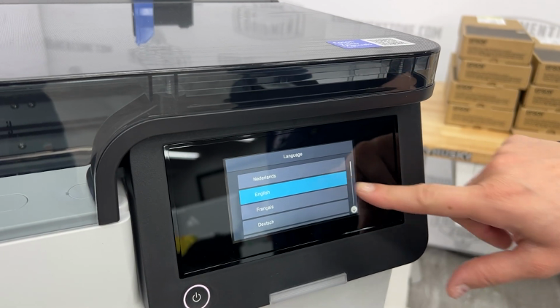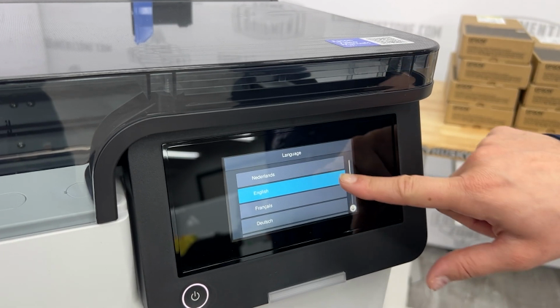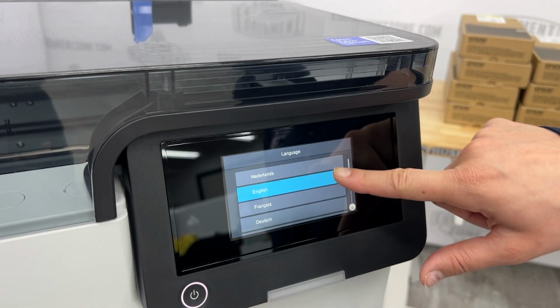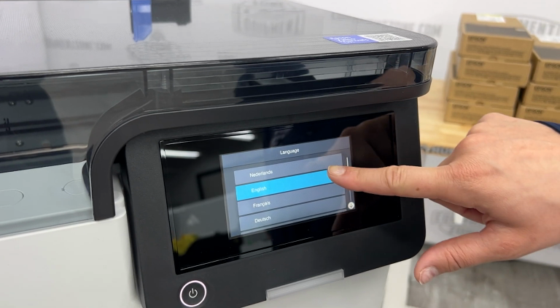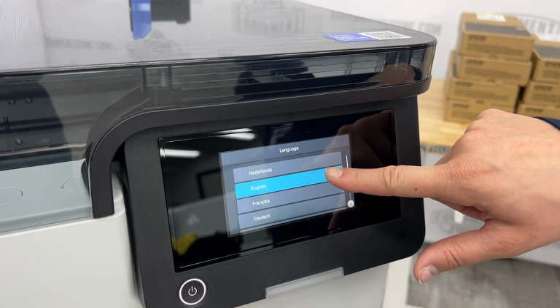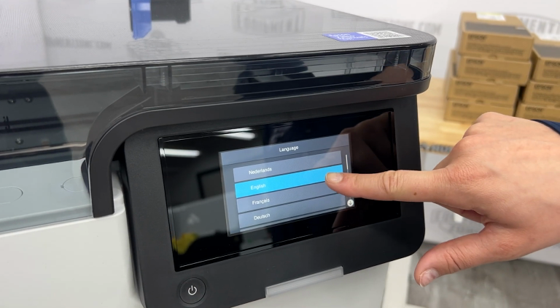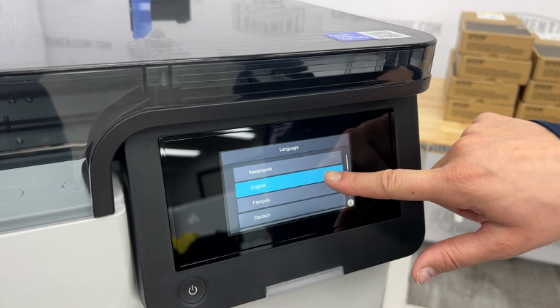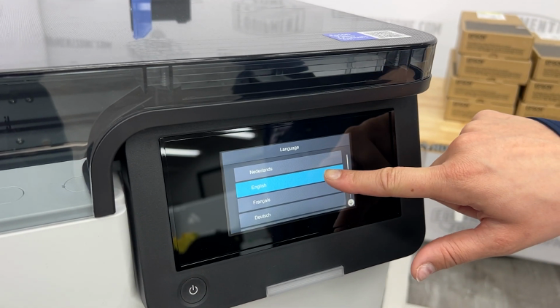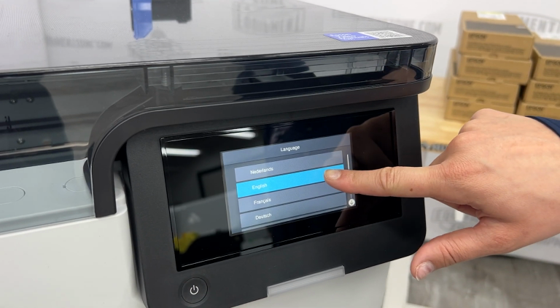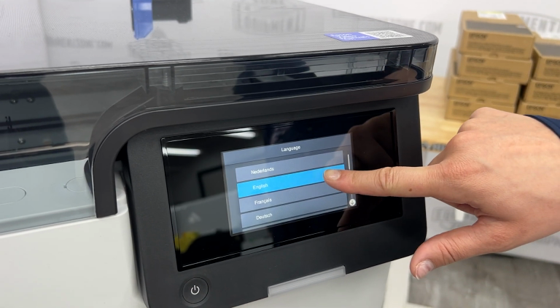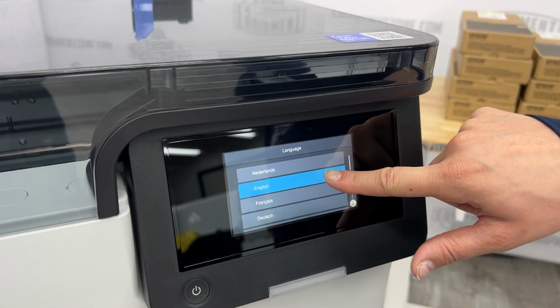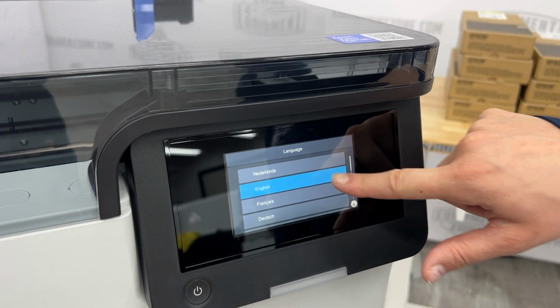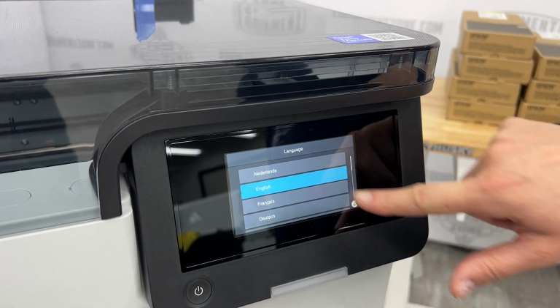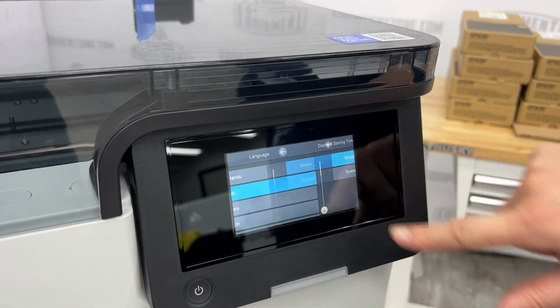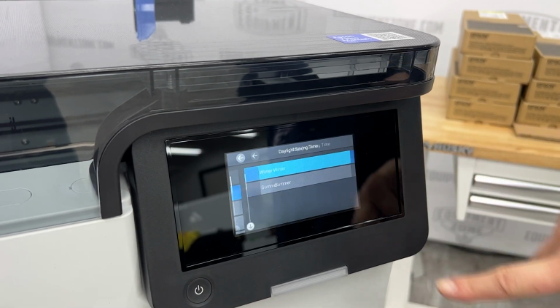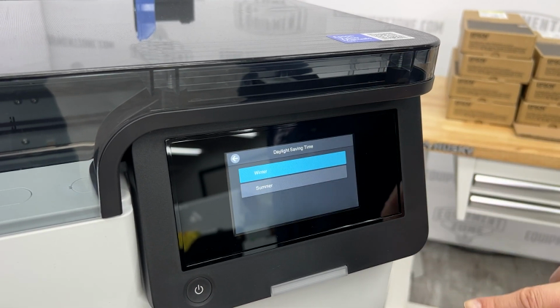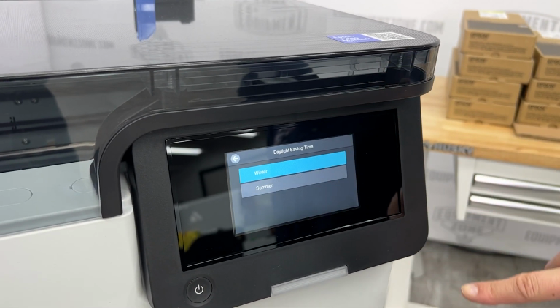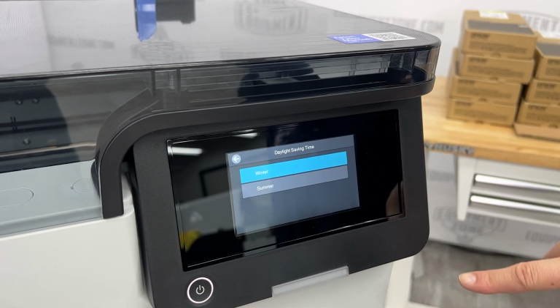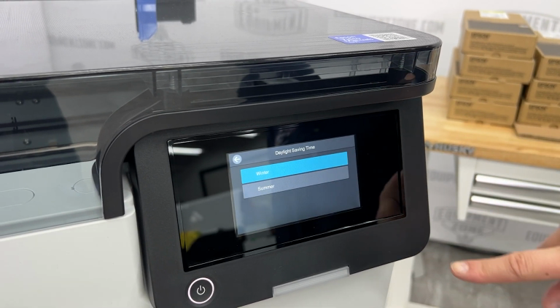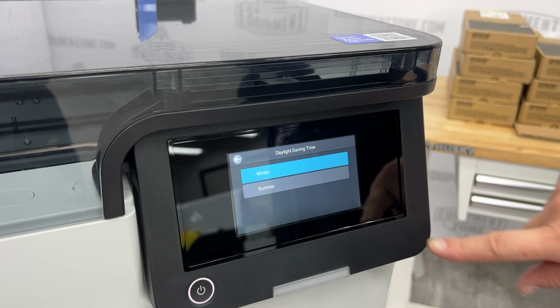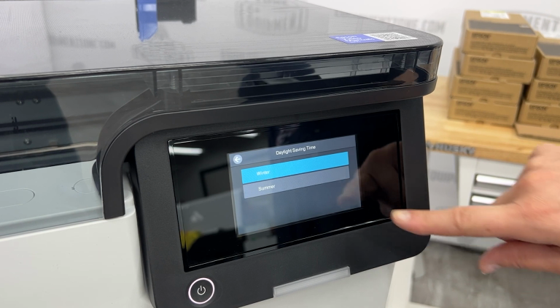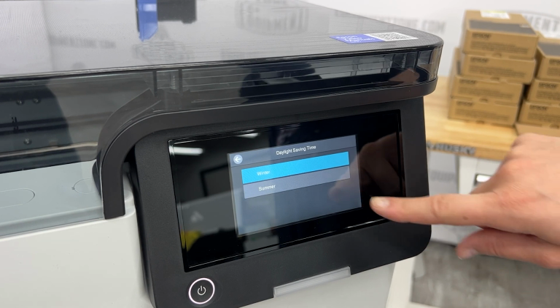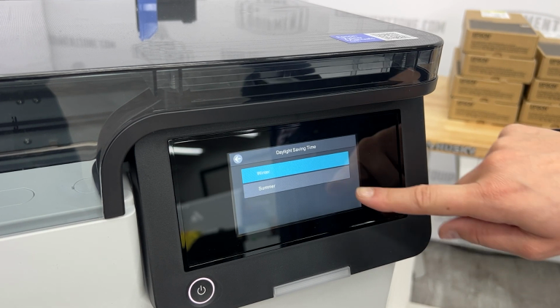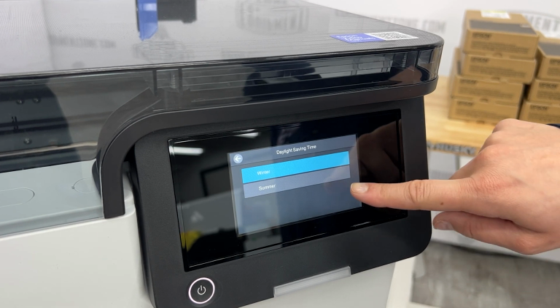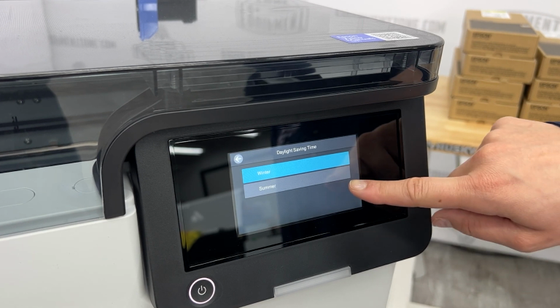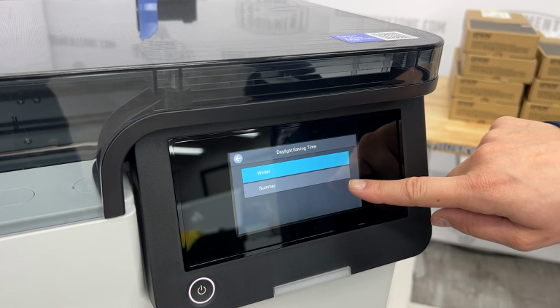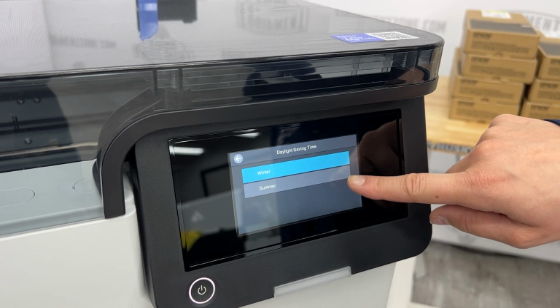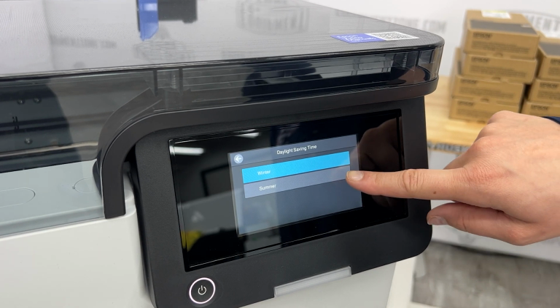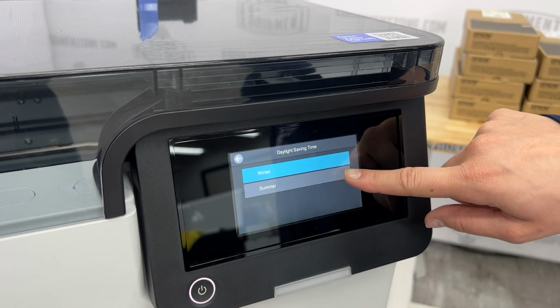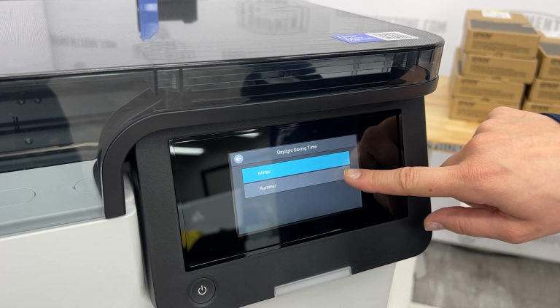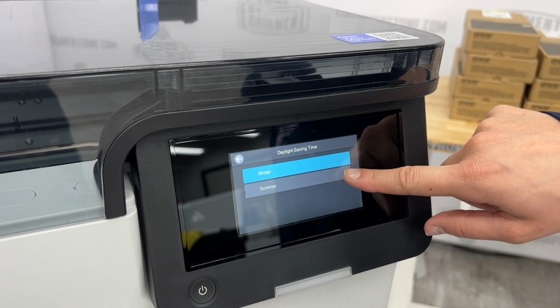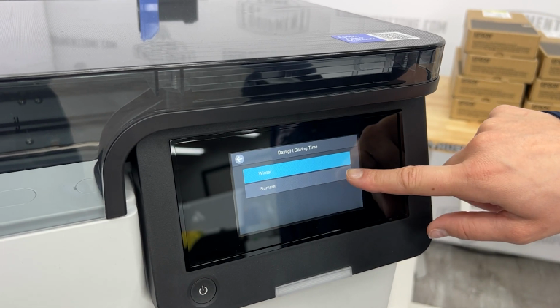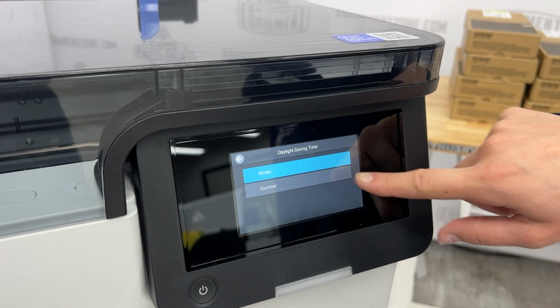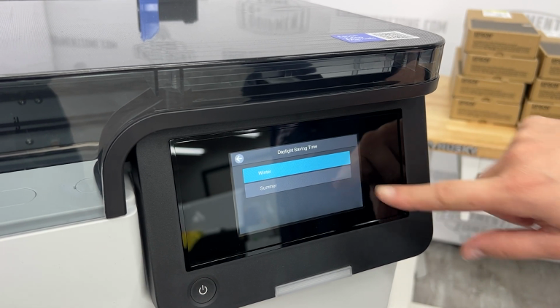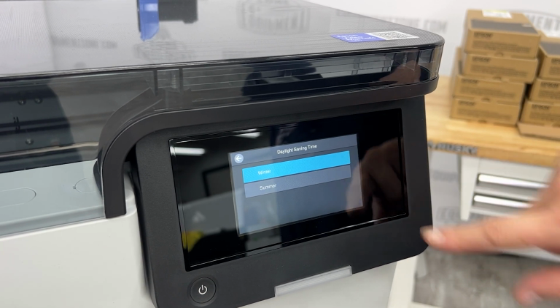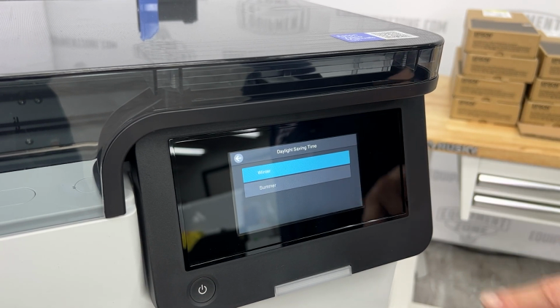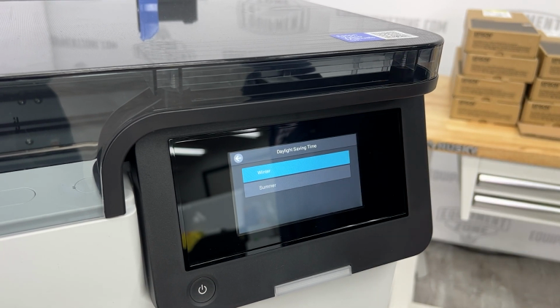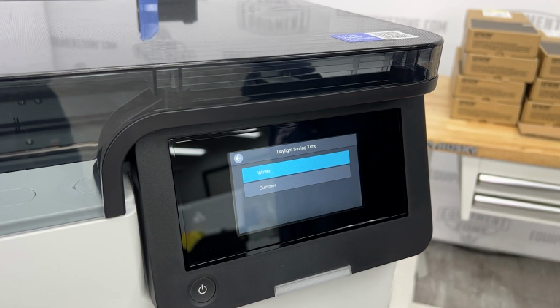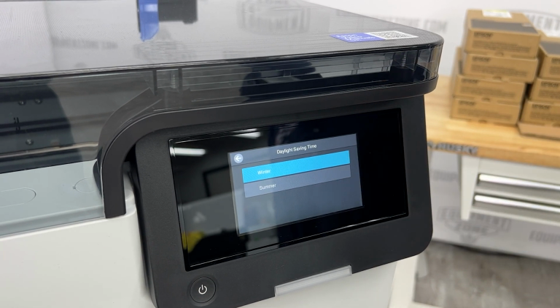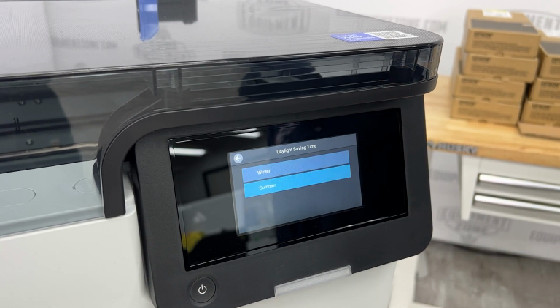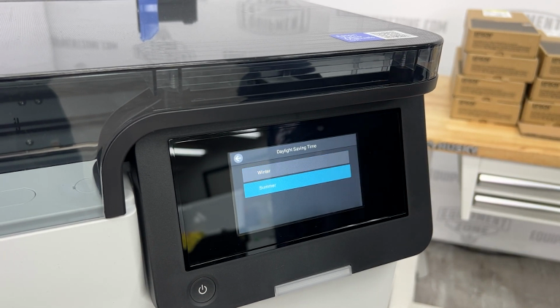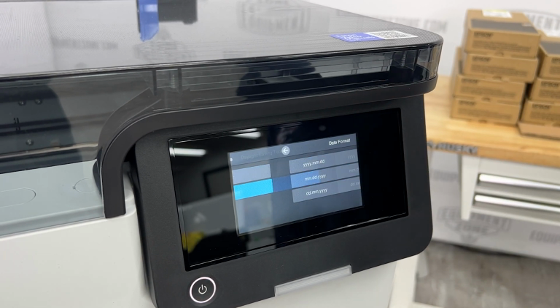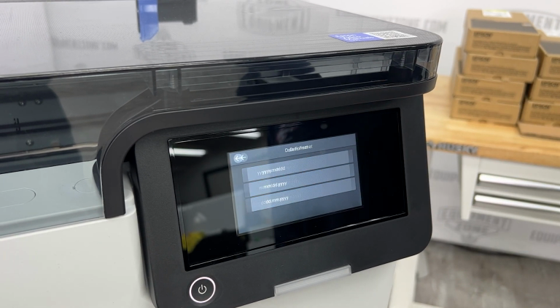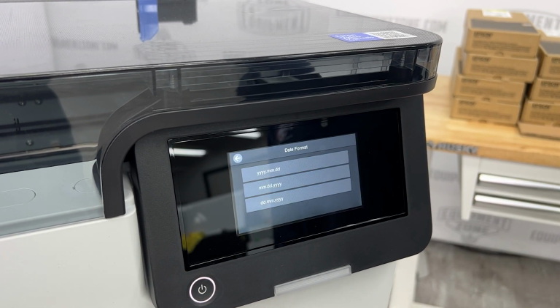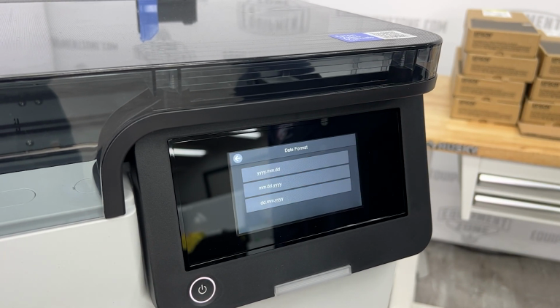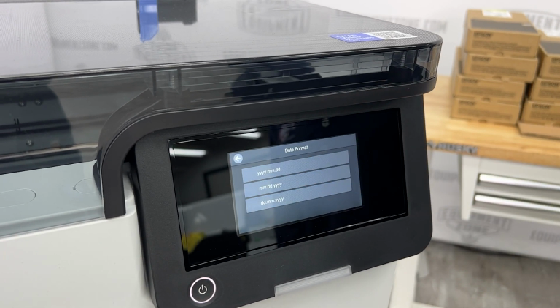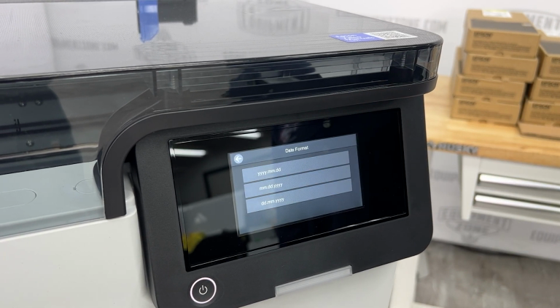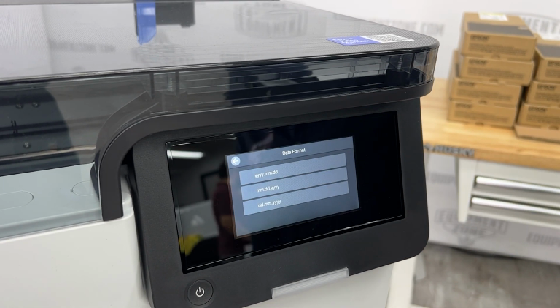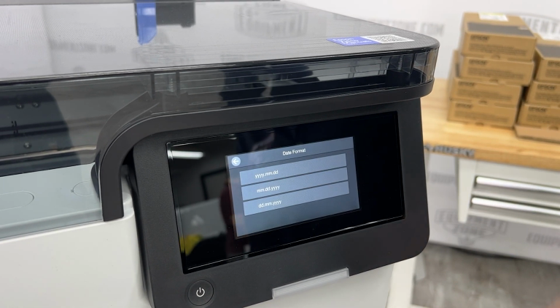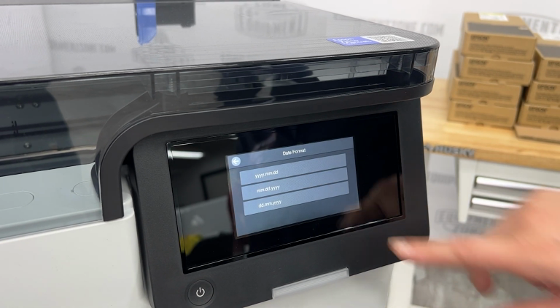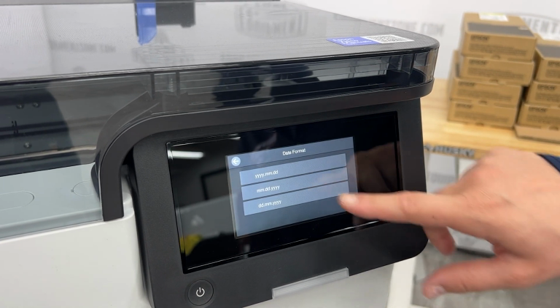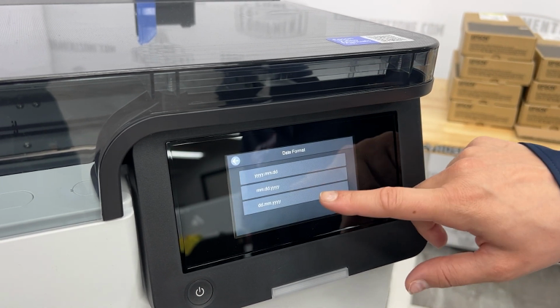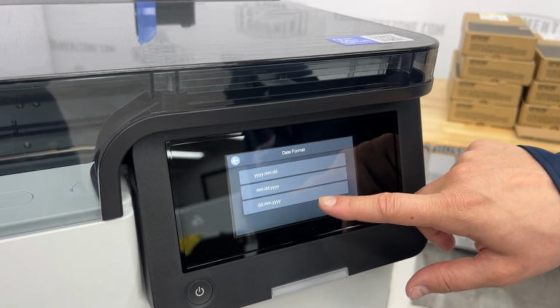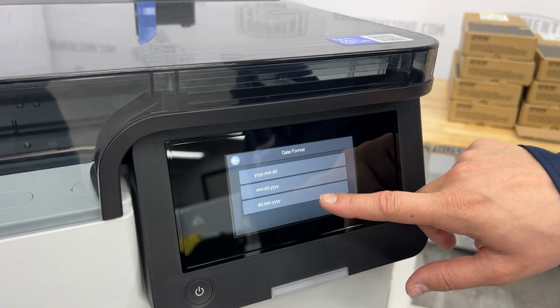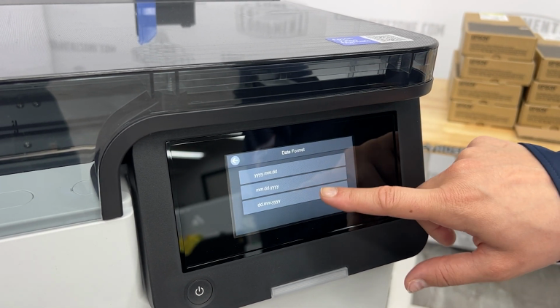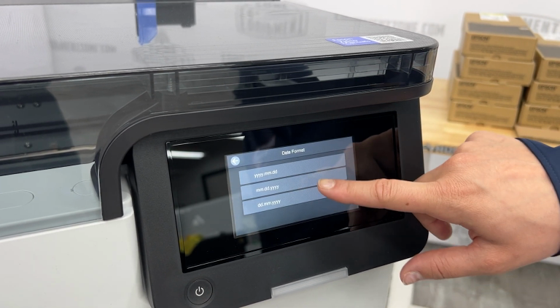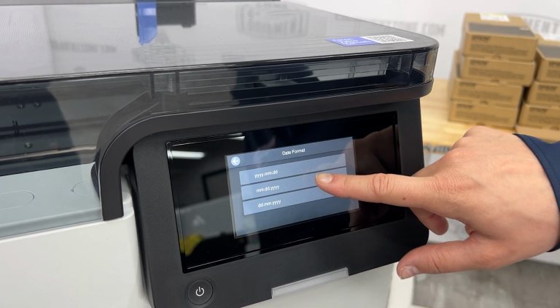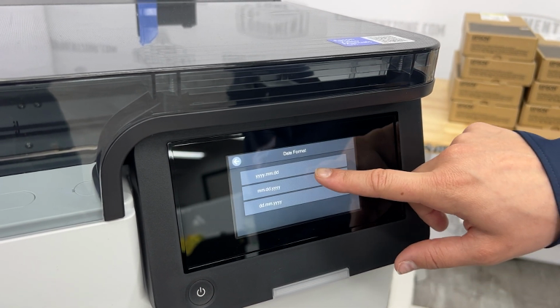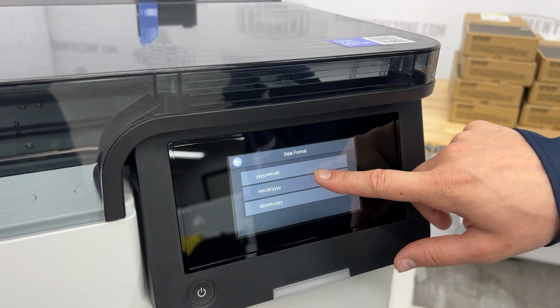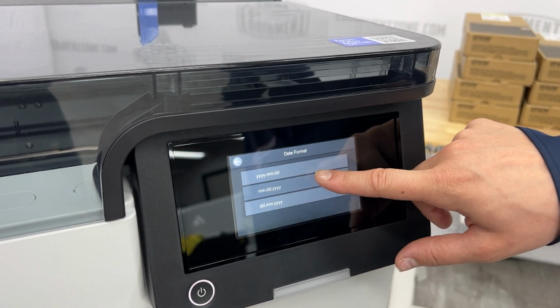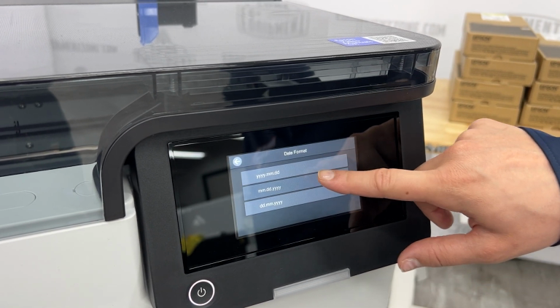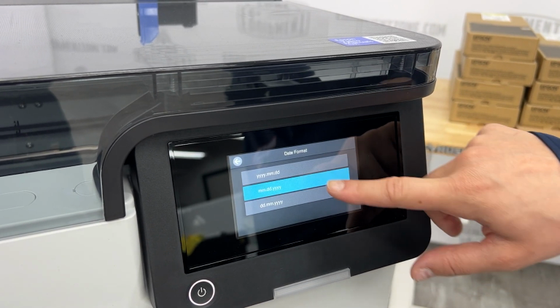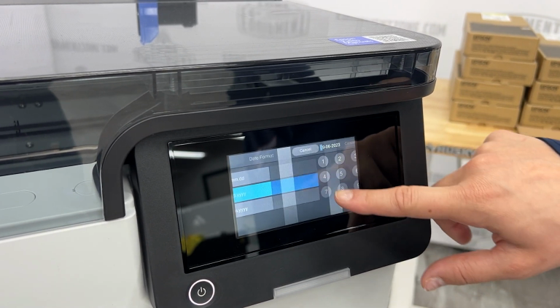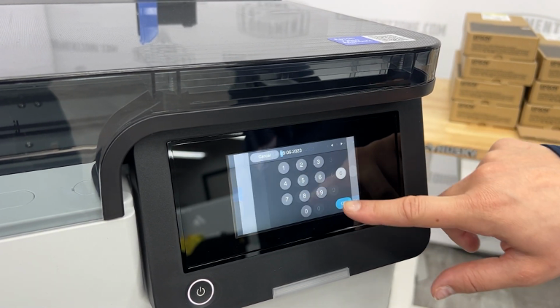Follow the on-screen instructions to select the language, date and time, and measurement settings on the touch screen.